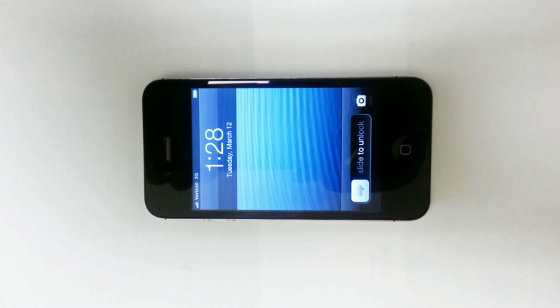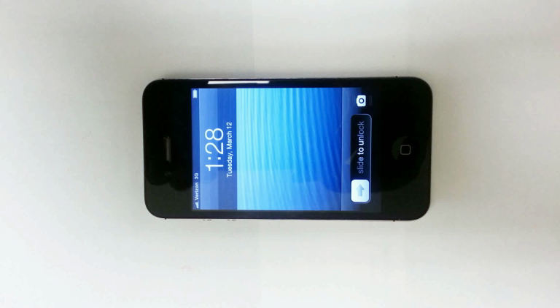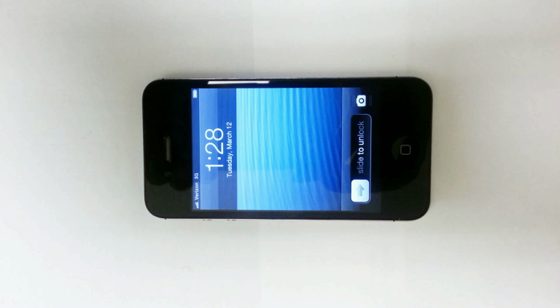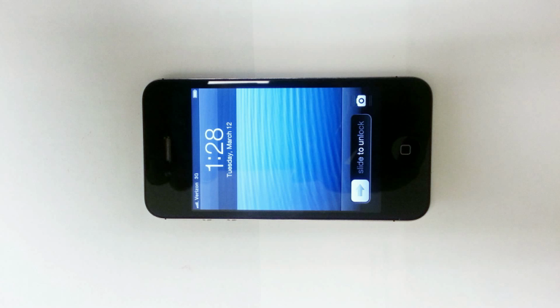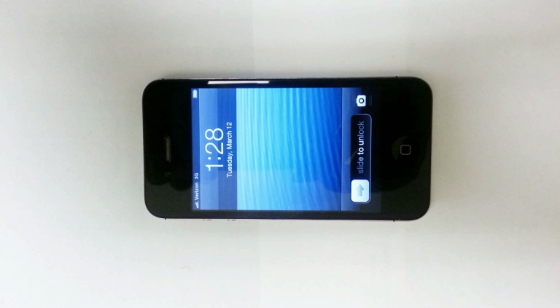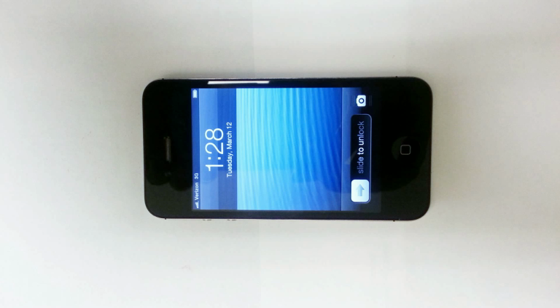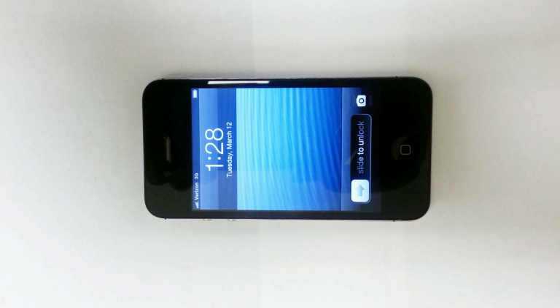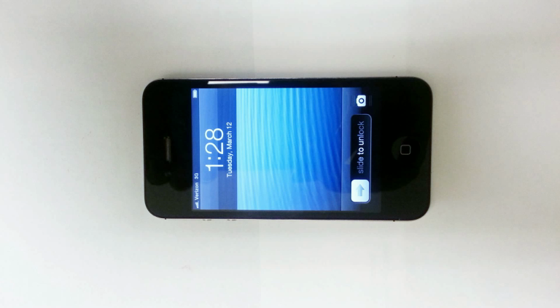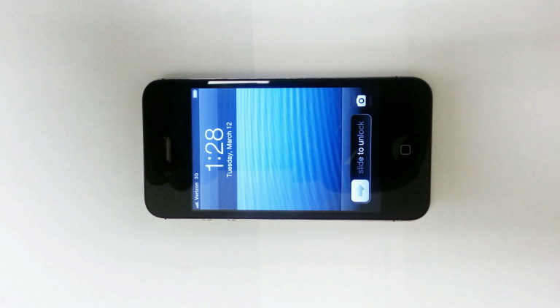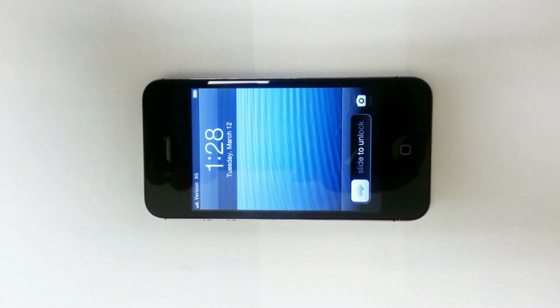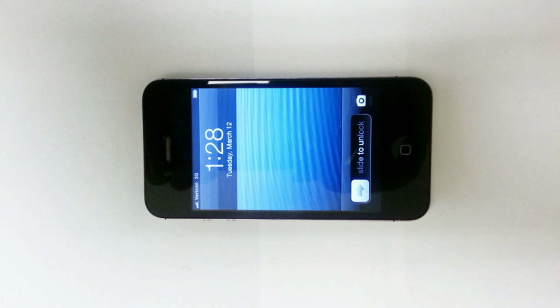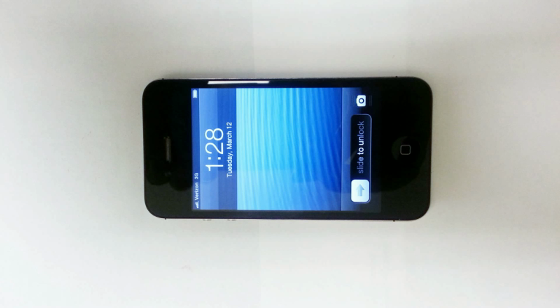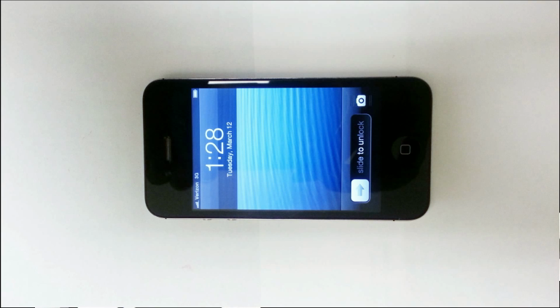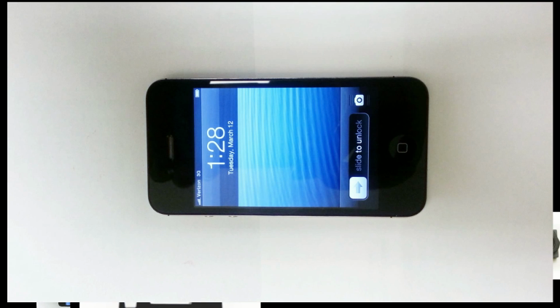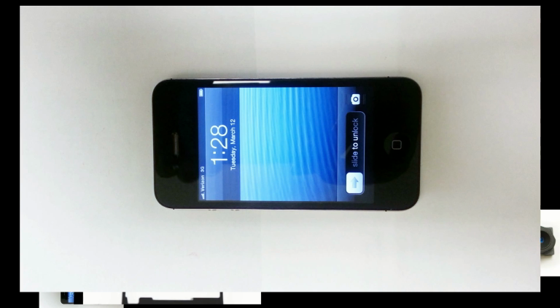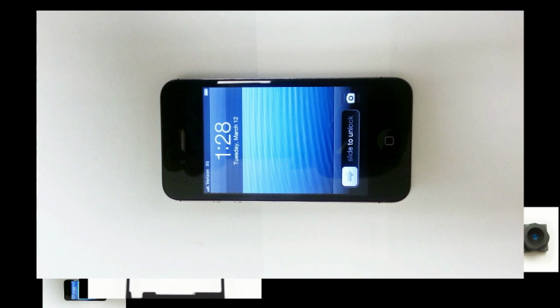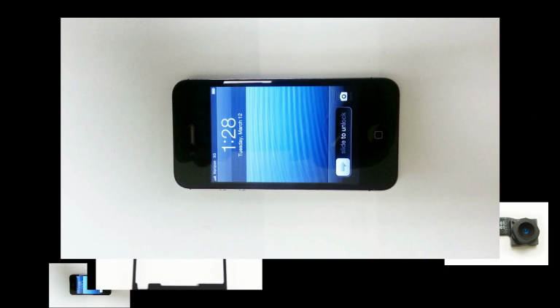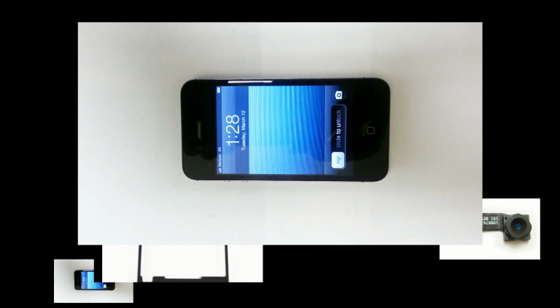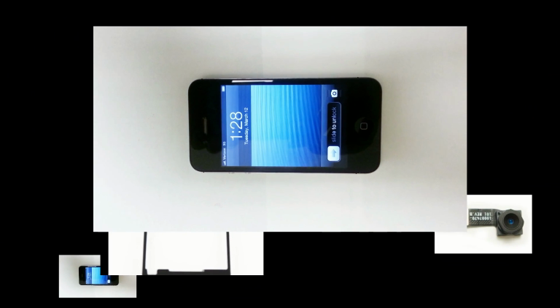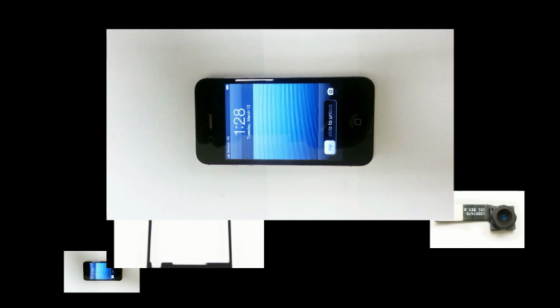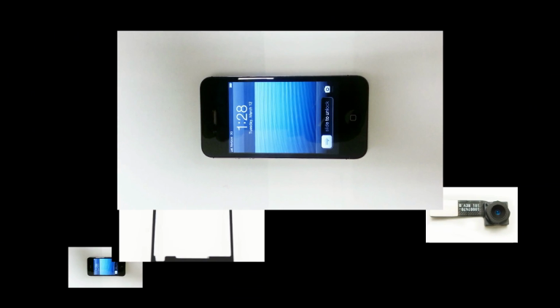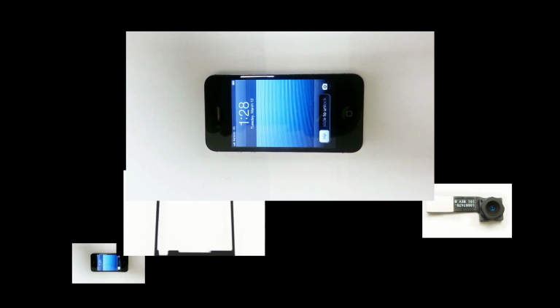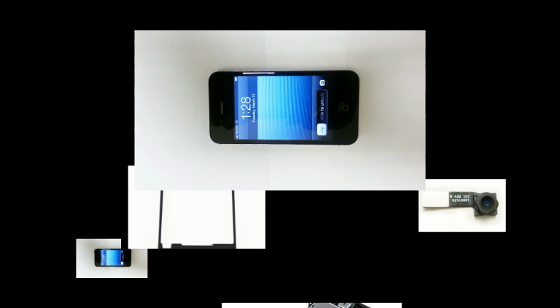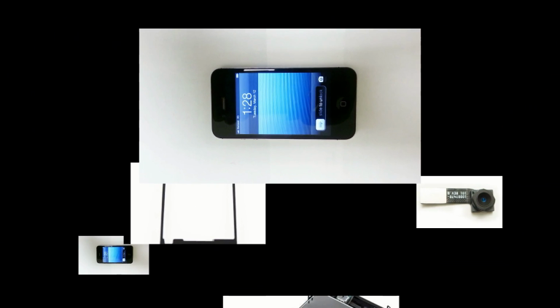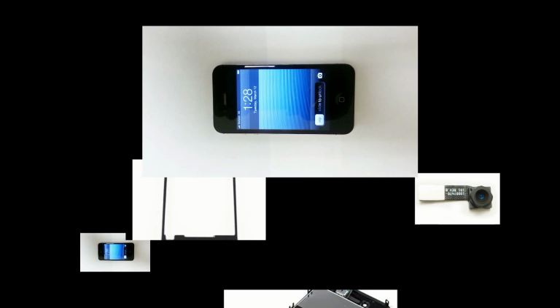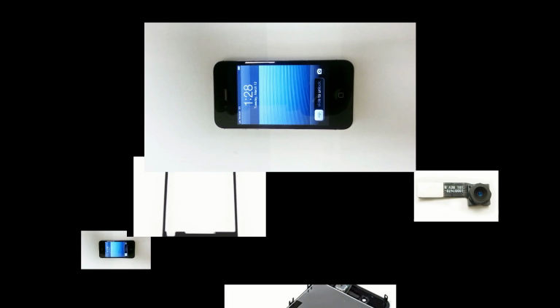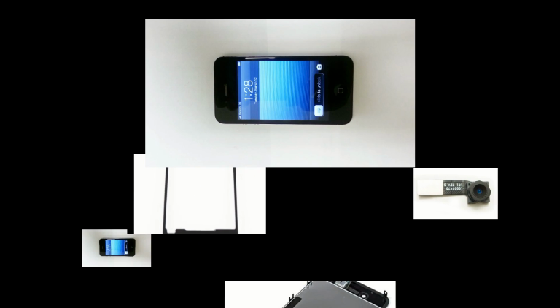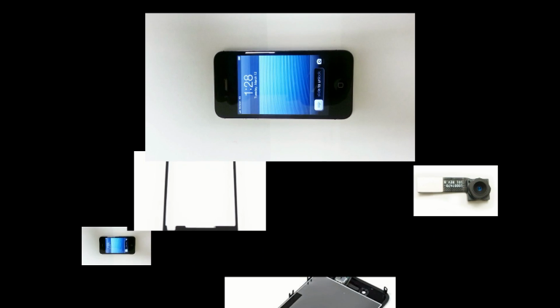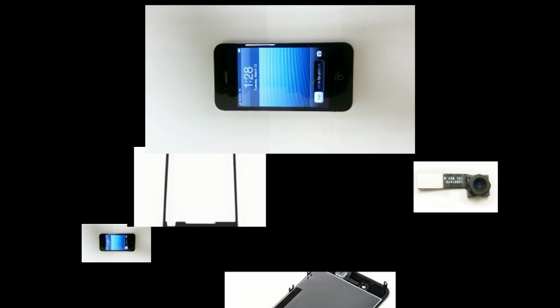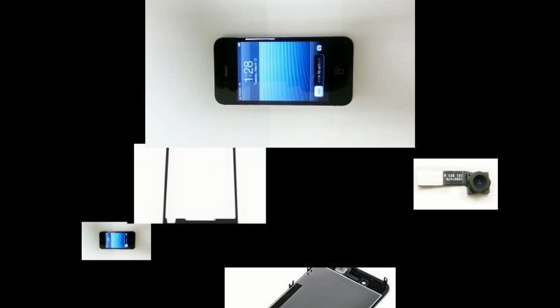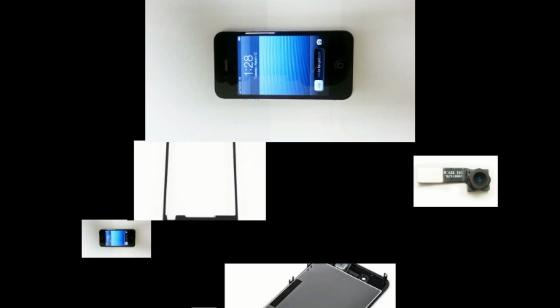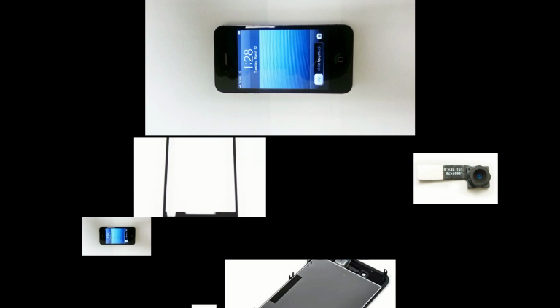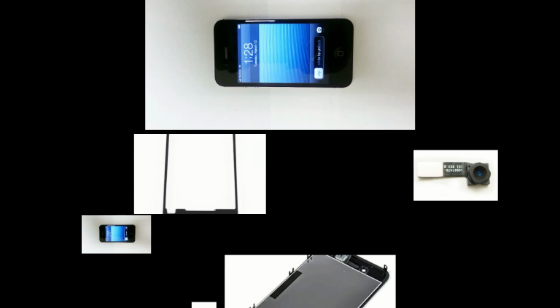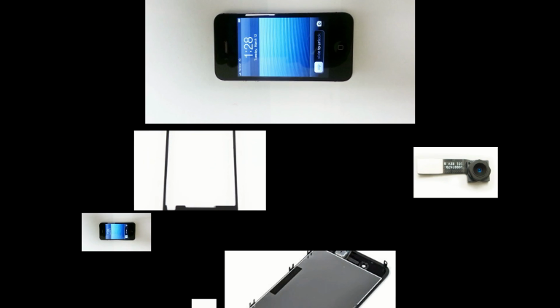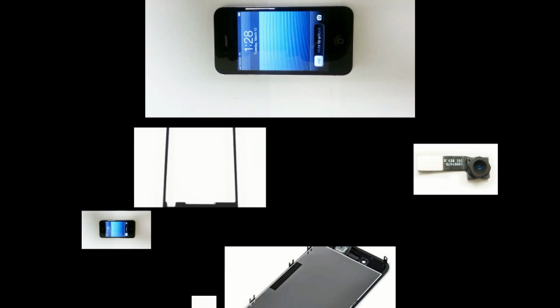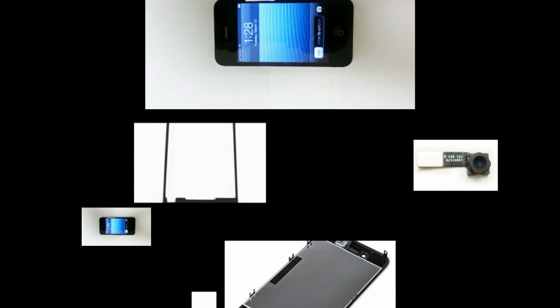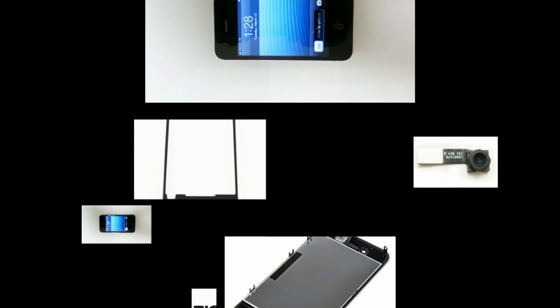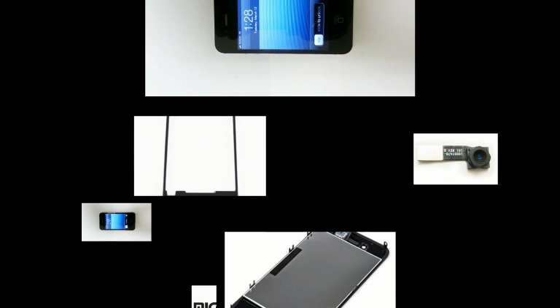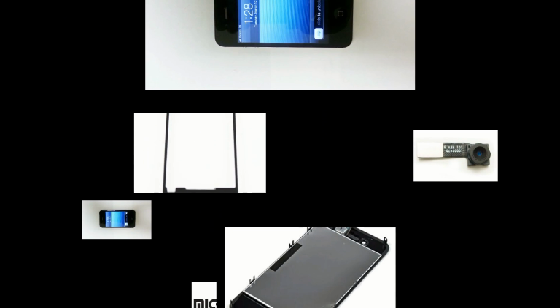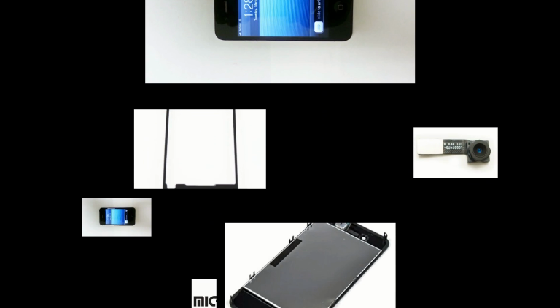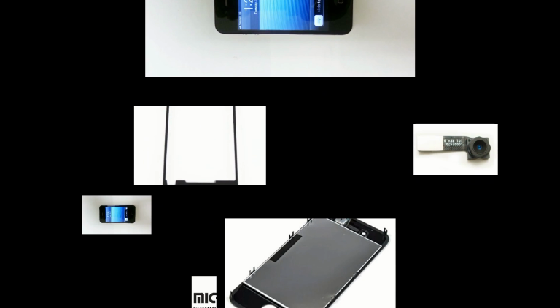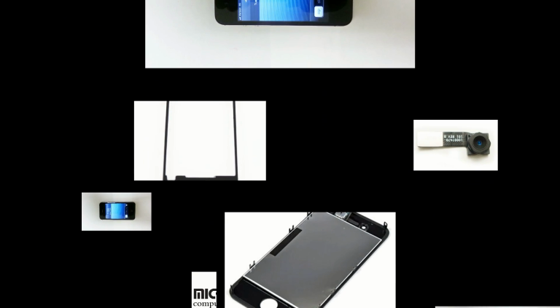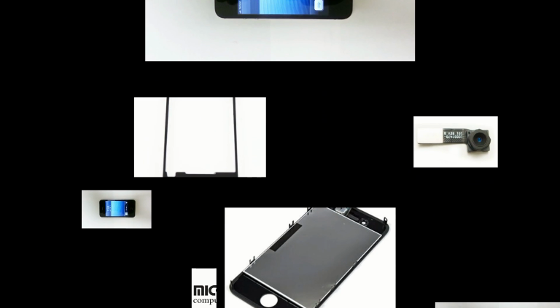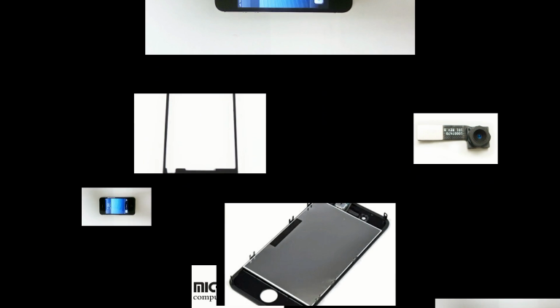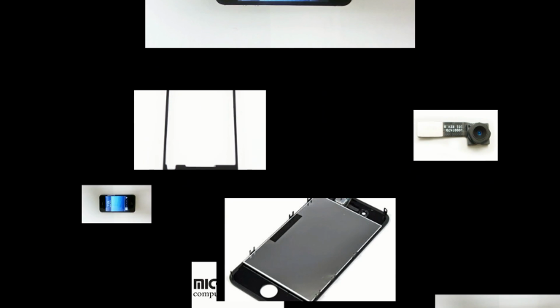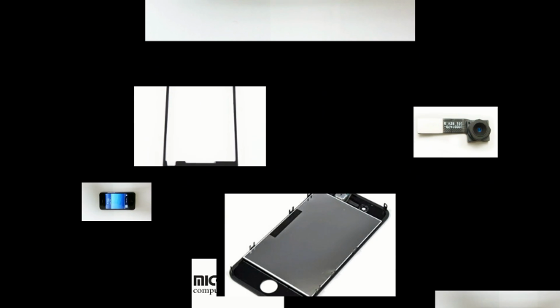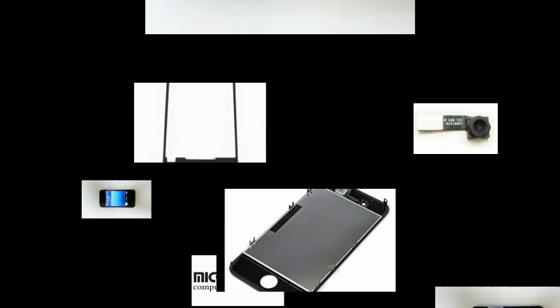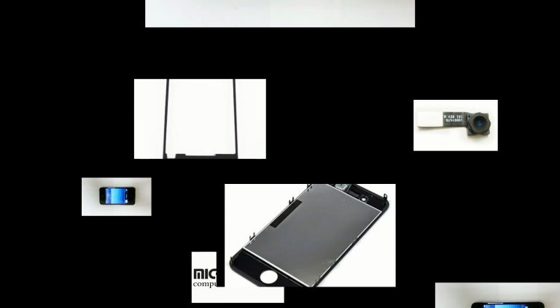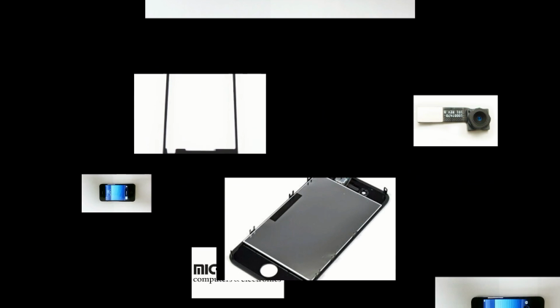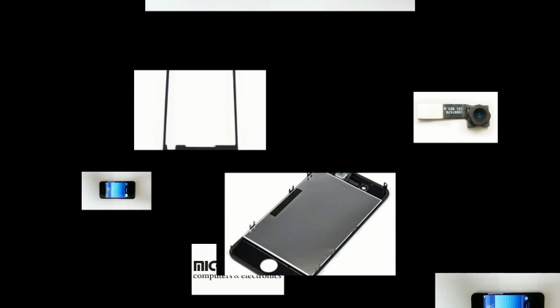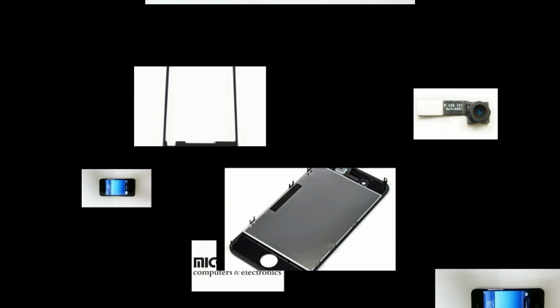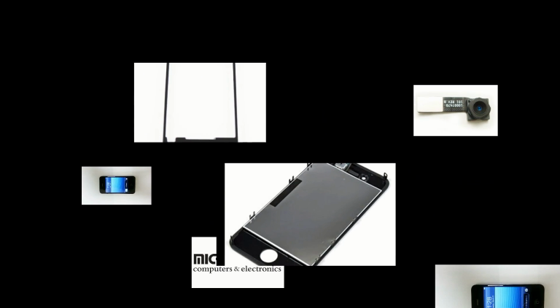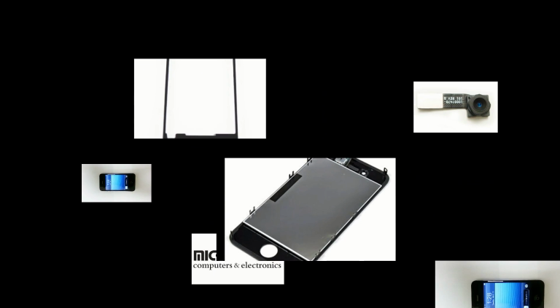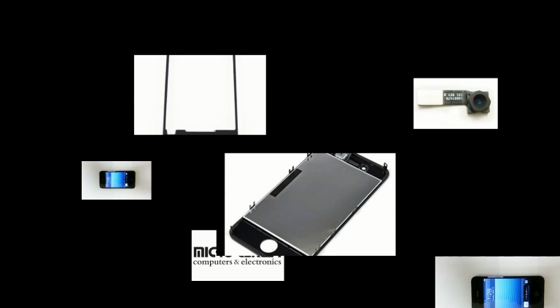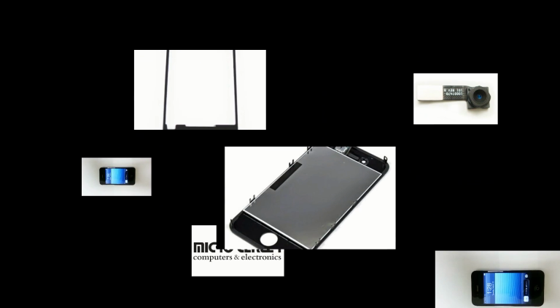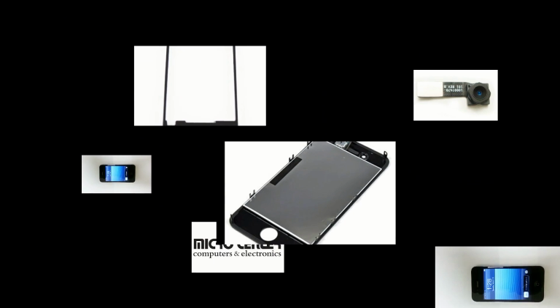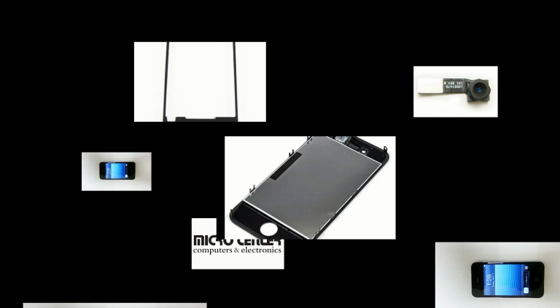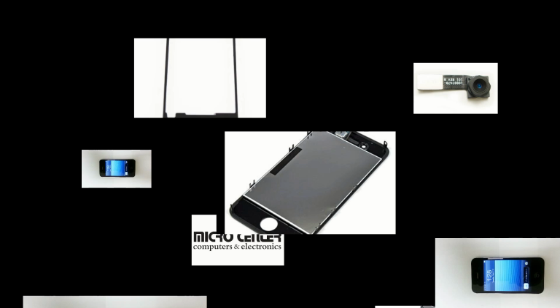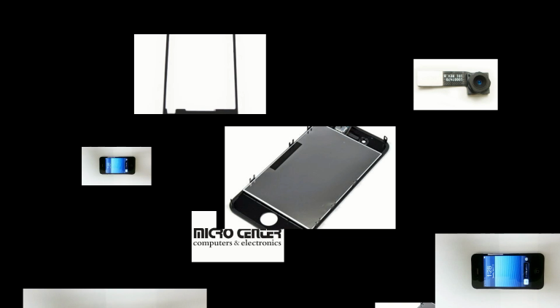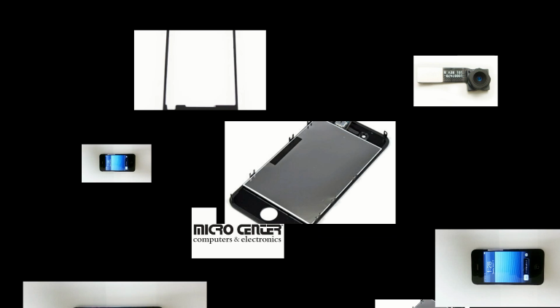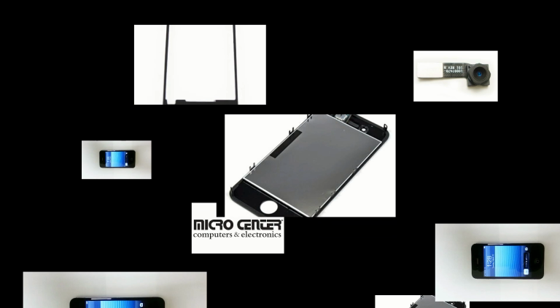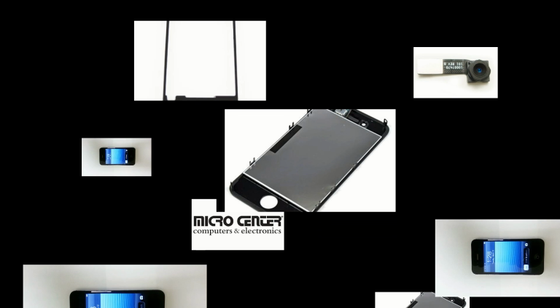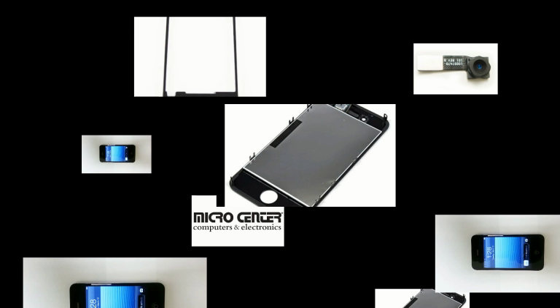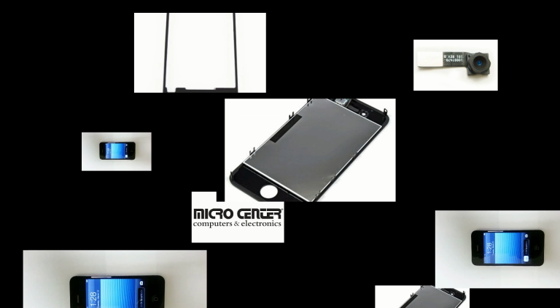The following video covers the reassembly of a CDMA — that is Verizon and Sprint — iPhone 4.